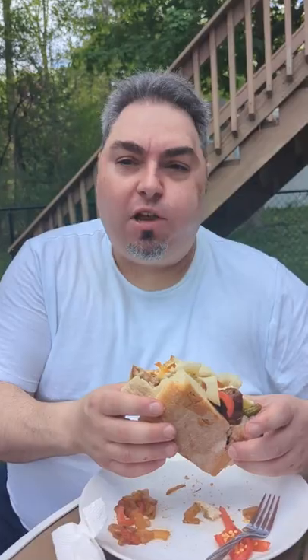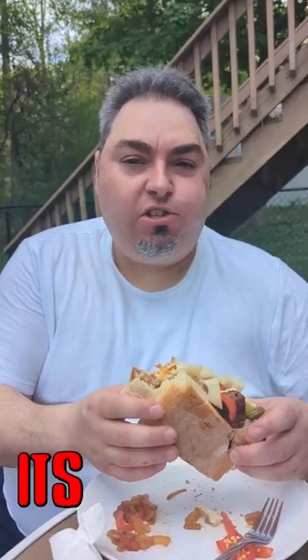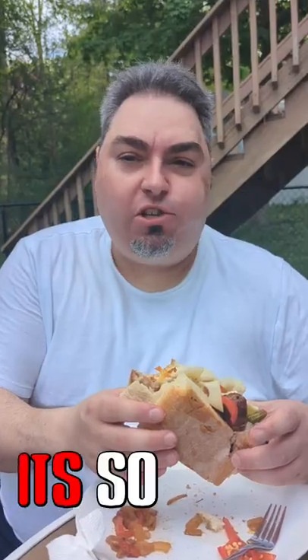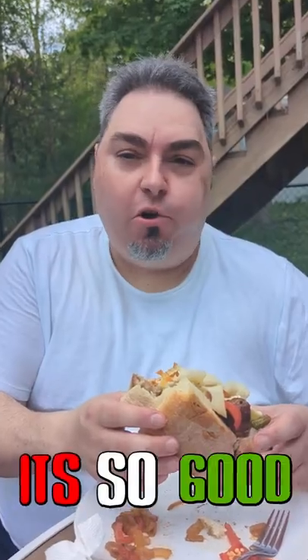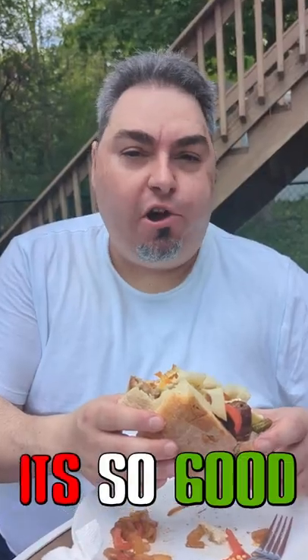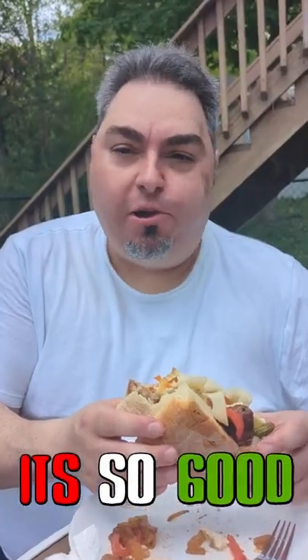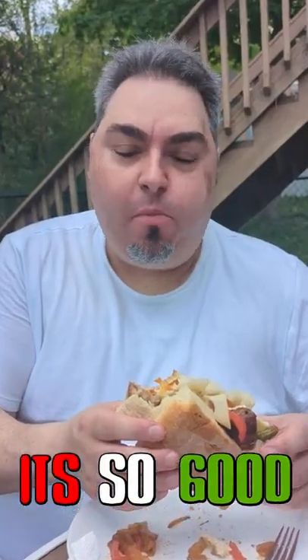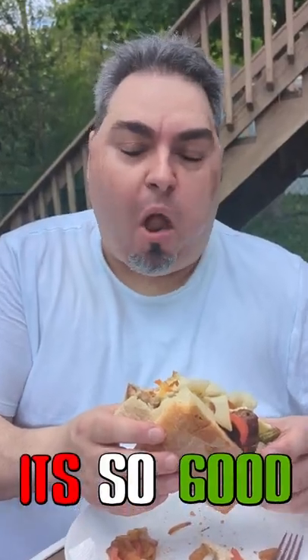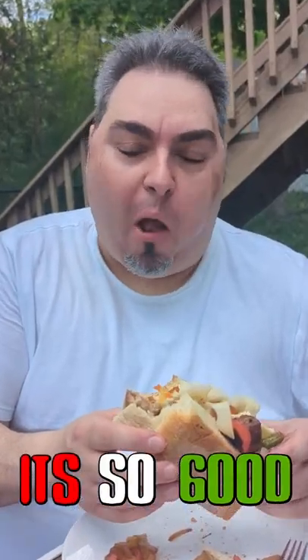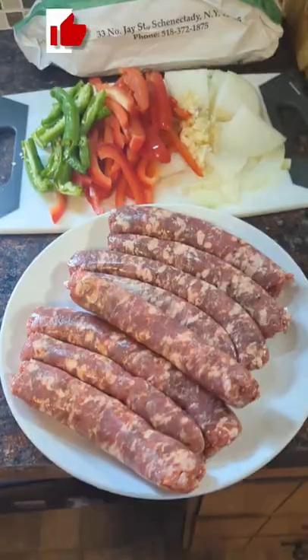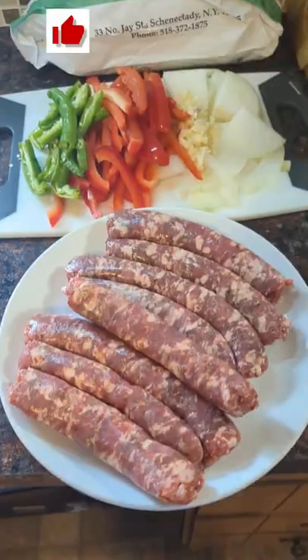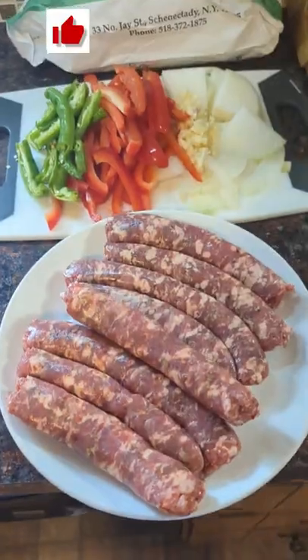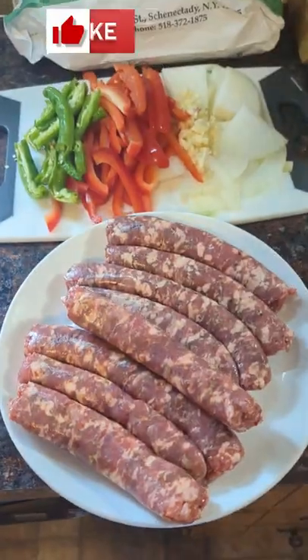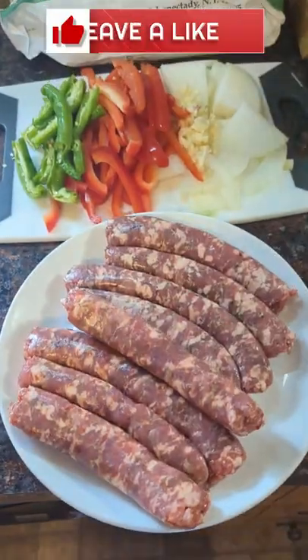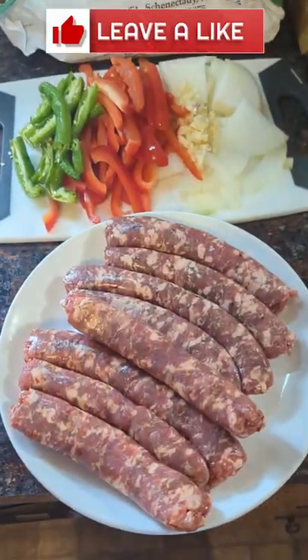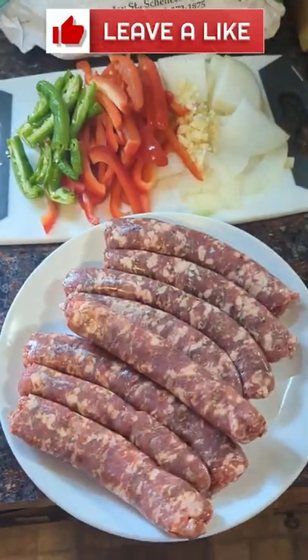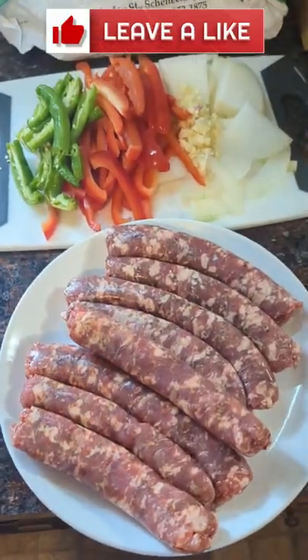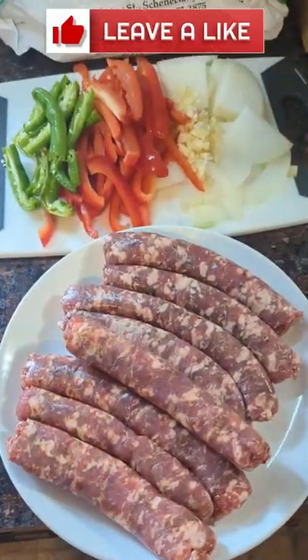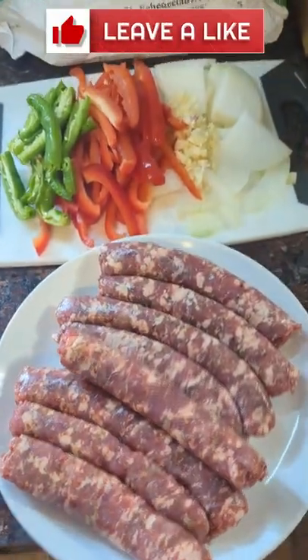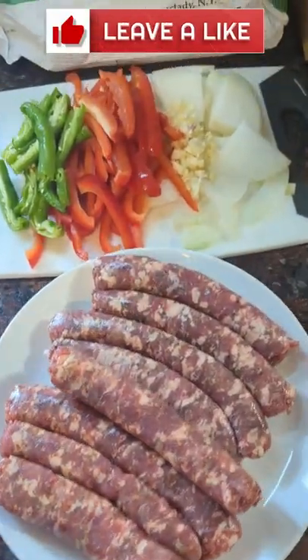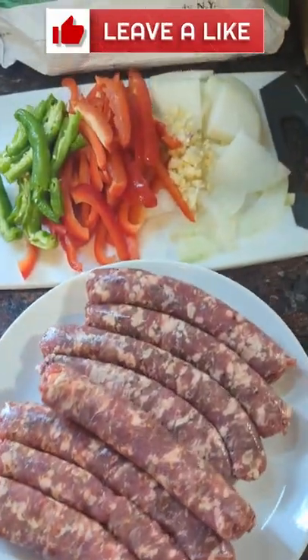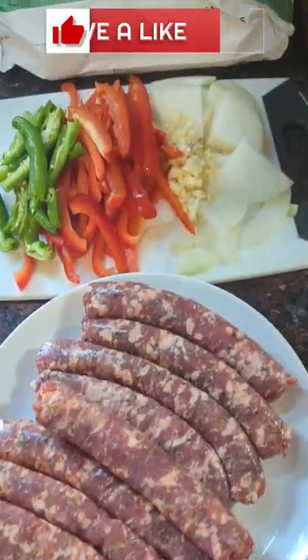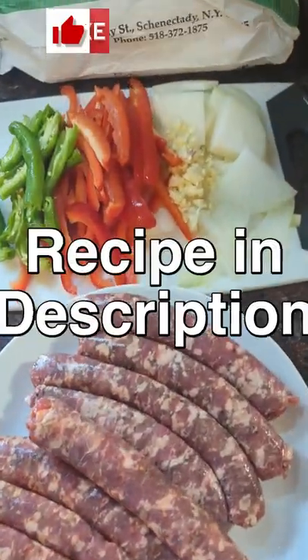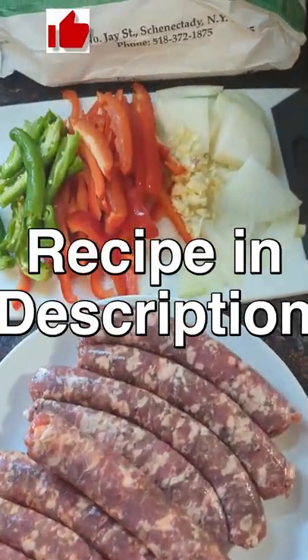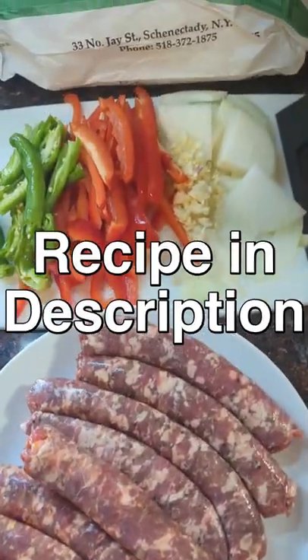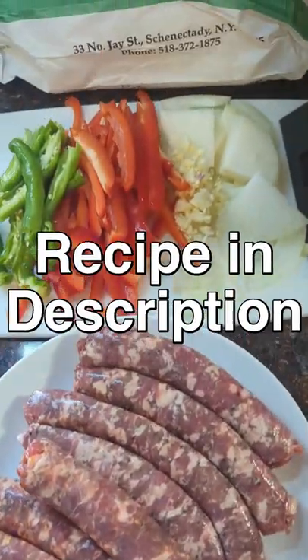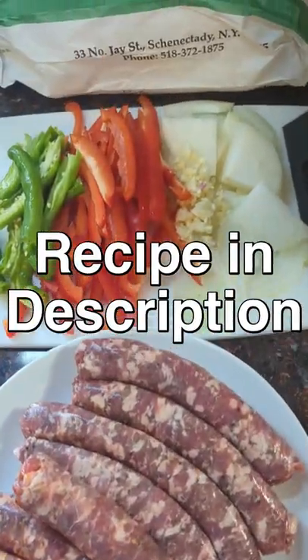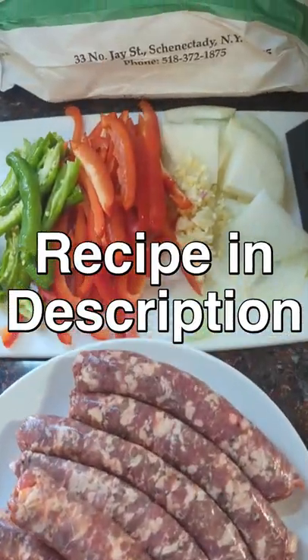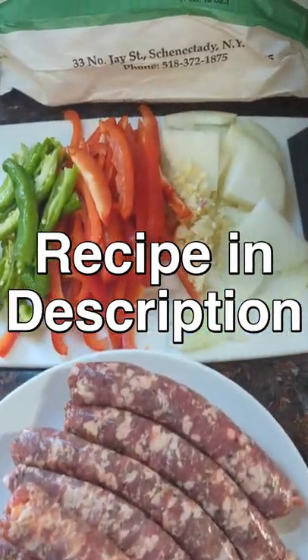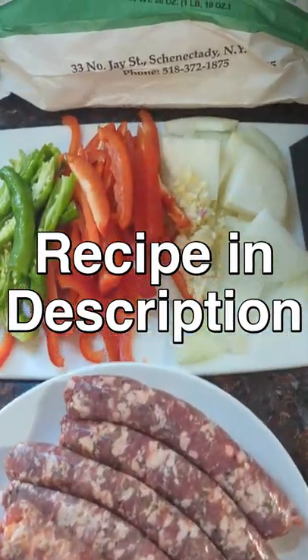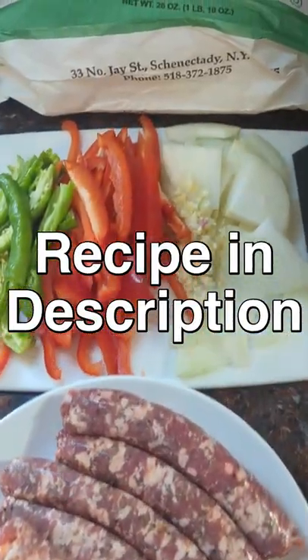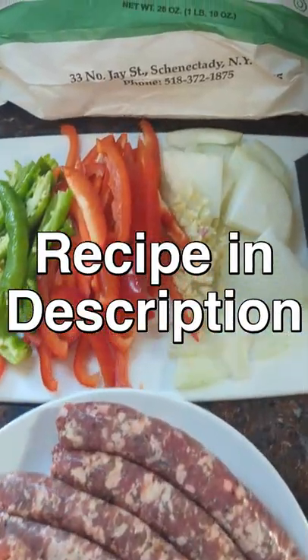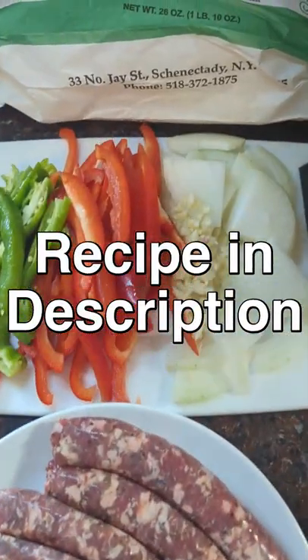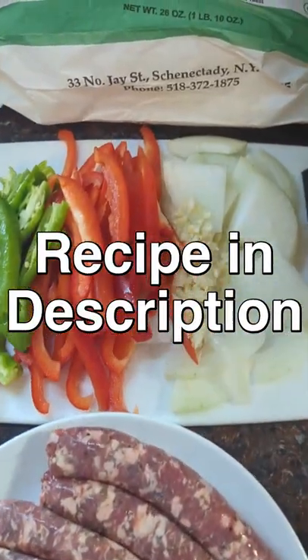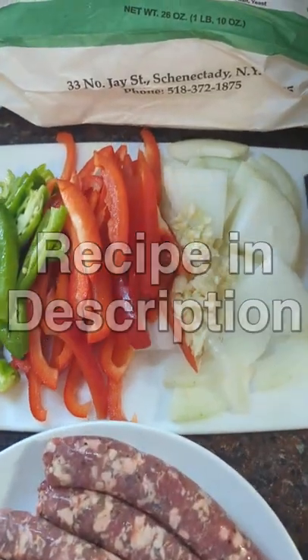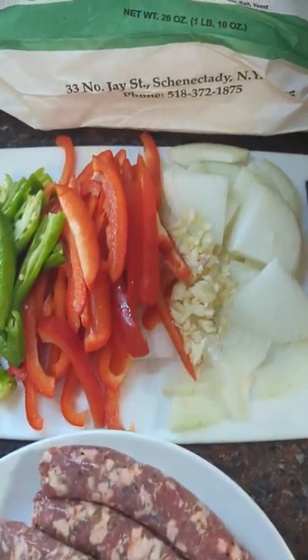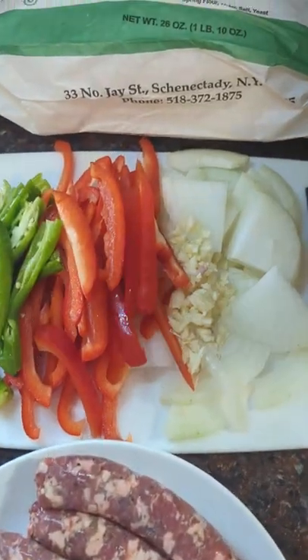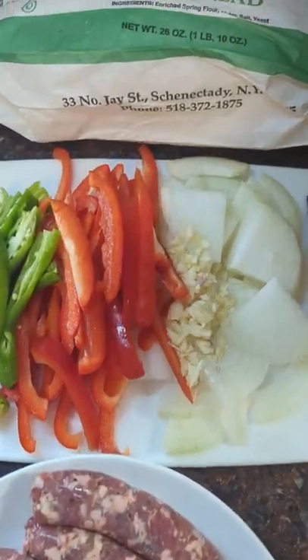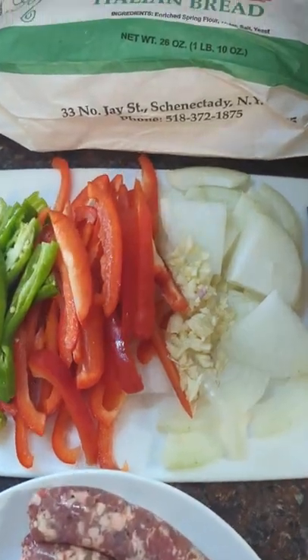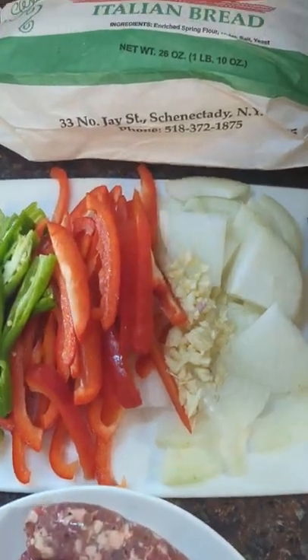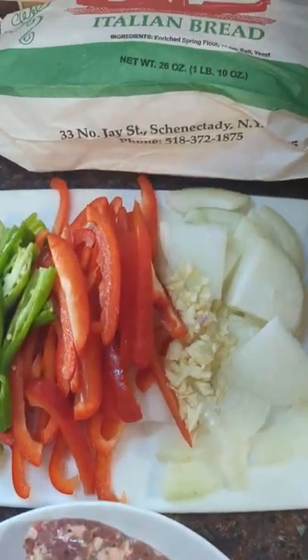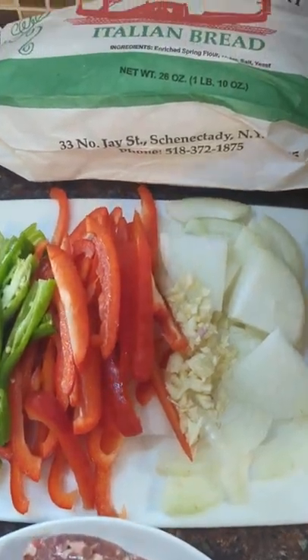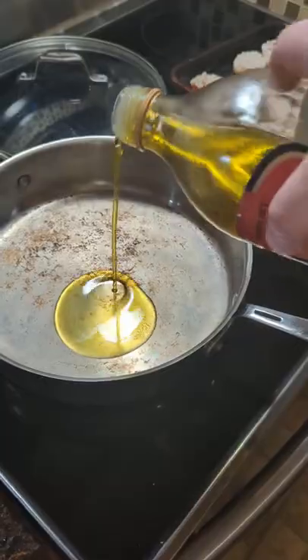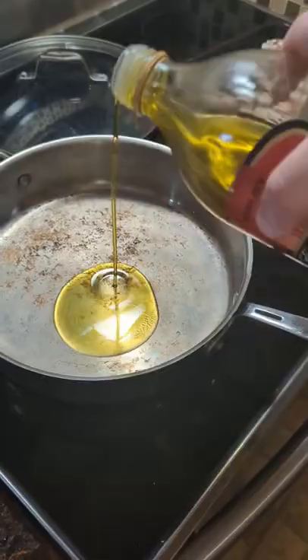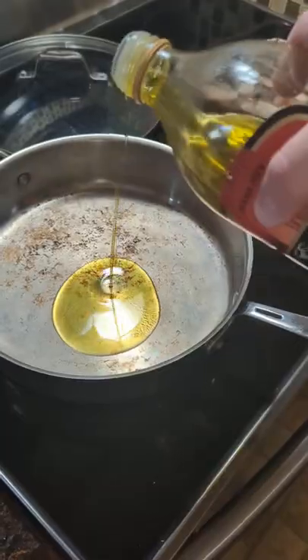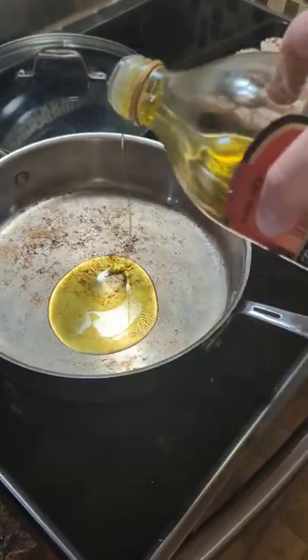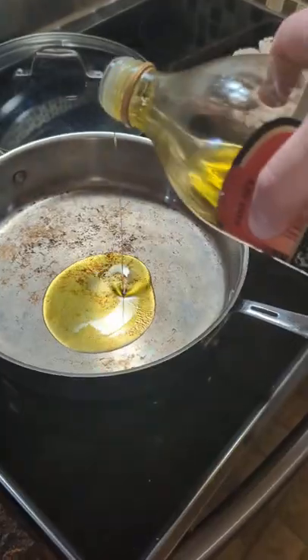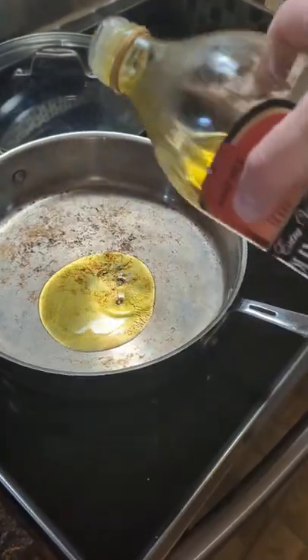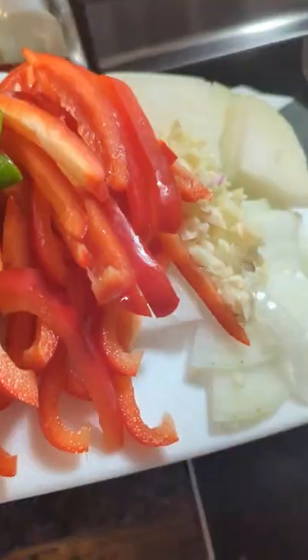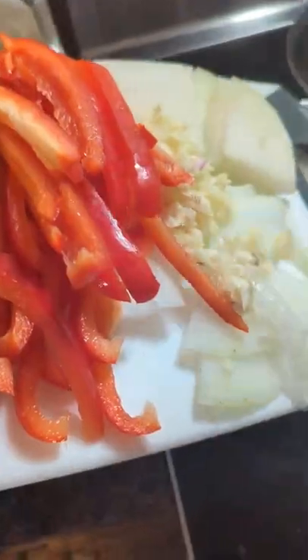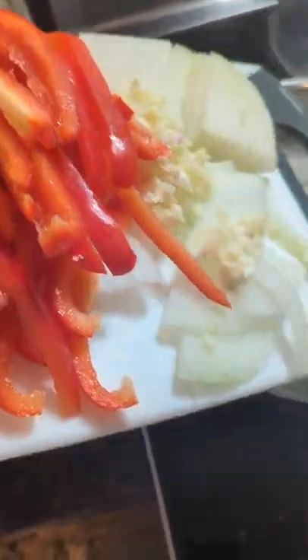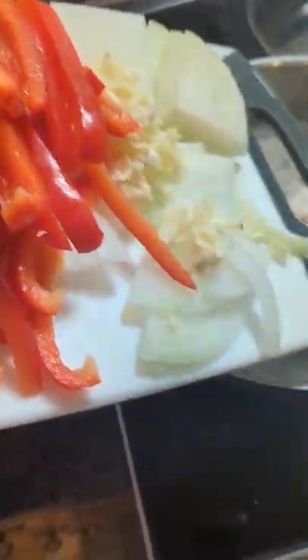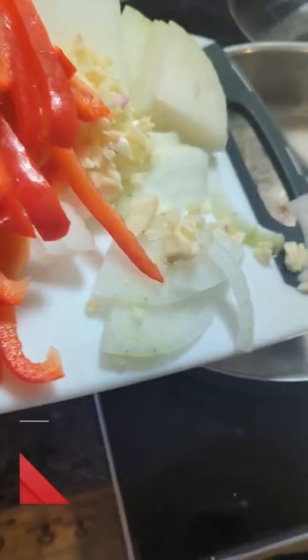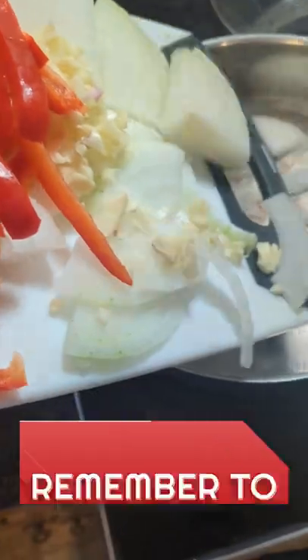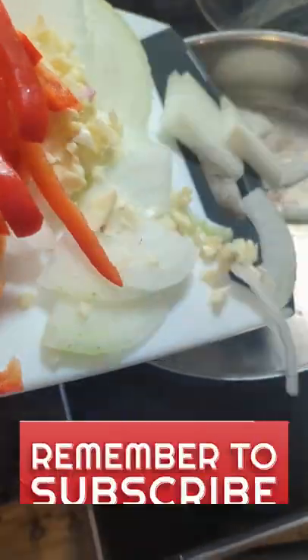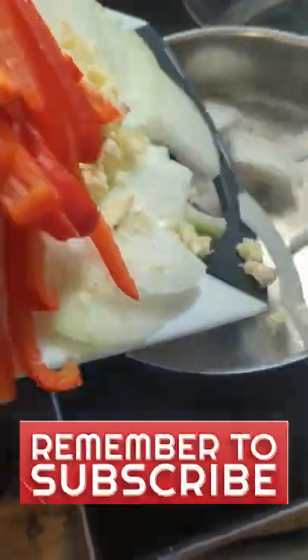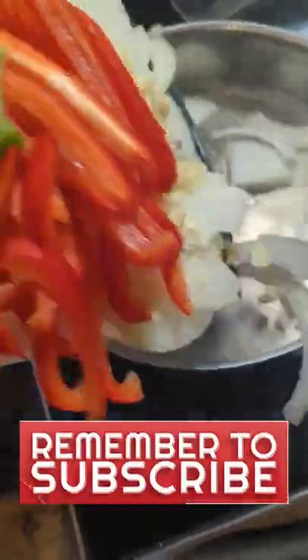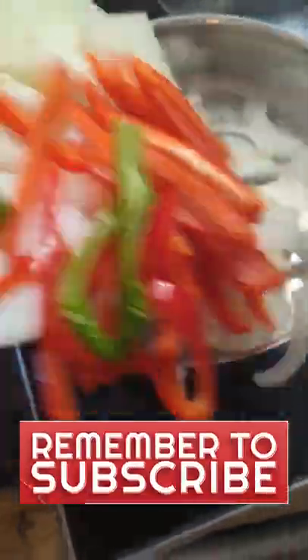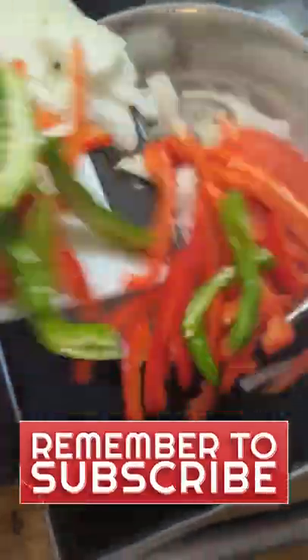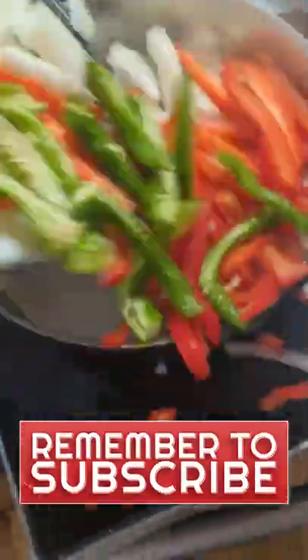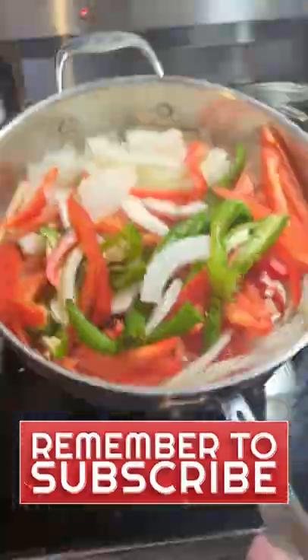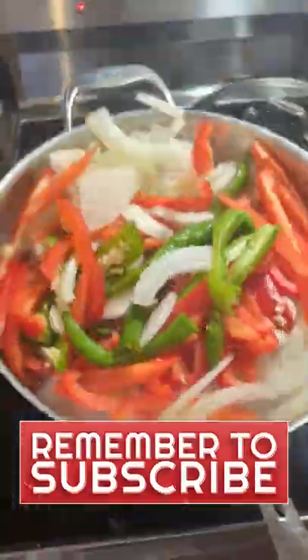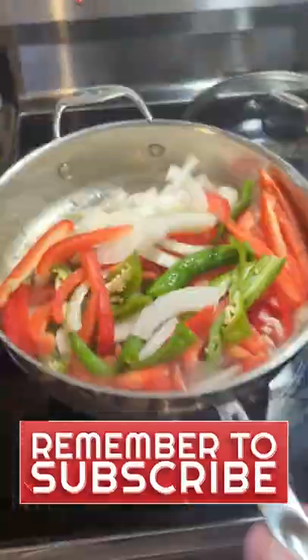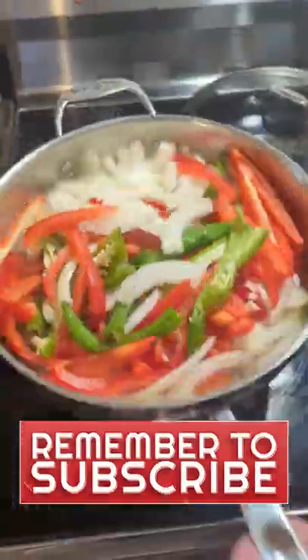It's so good. Italian sausage, sliced peppers, sliced onions, chopped garlic, olive oil — throw in your vegetables.